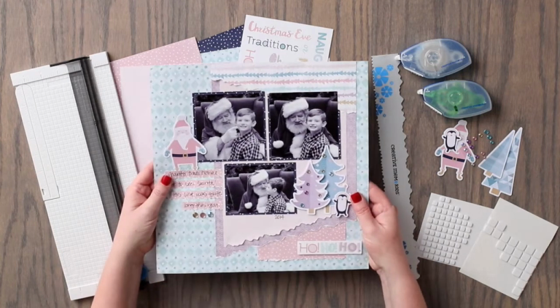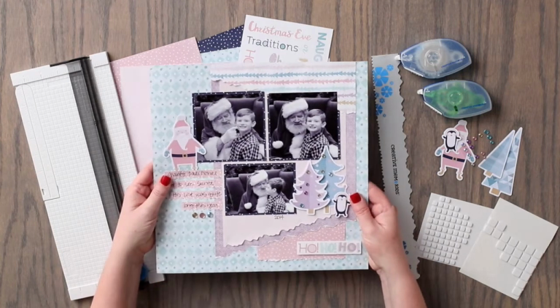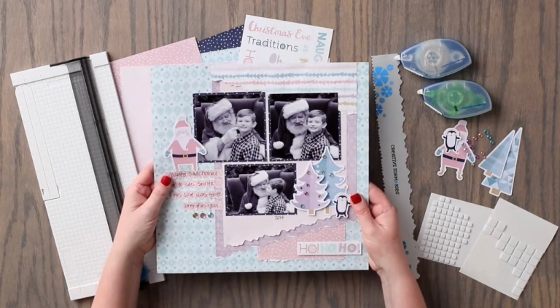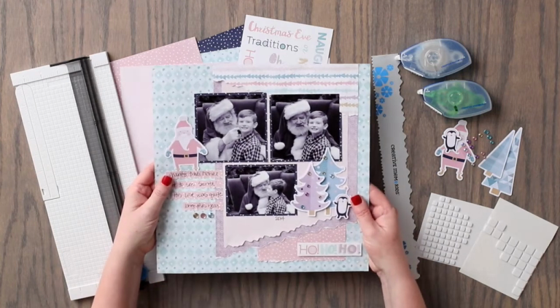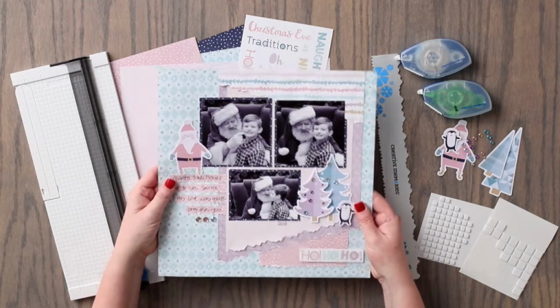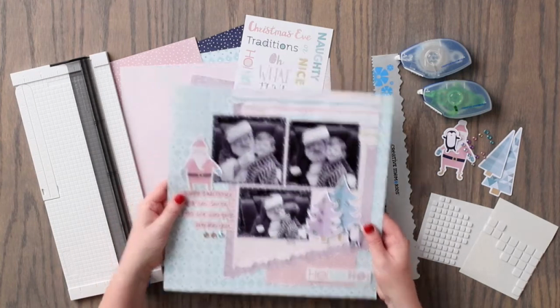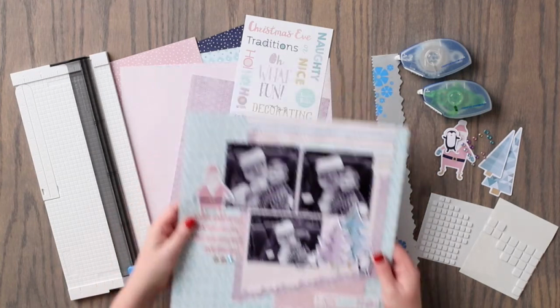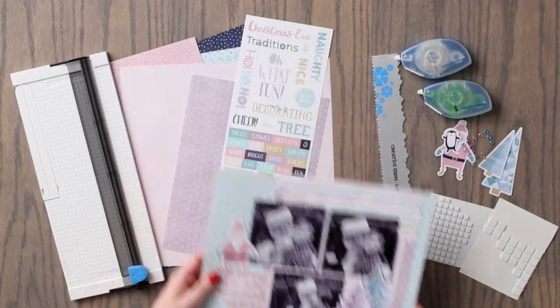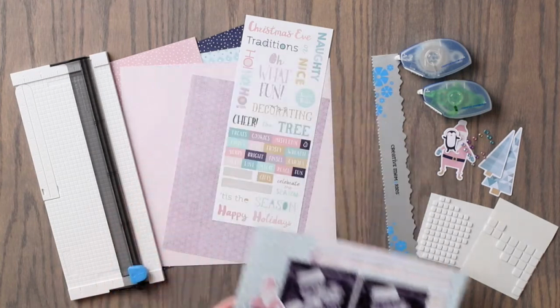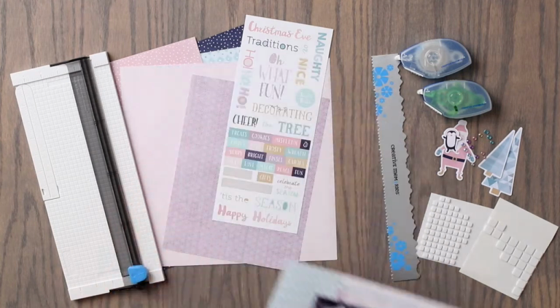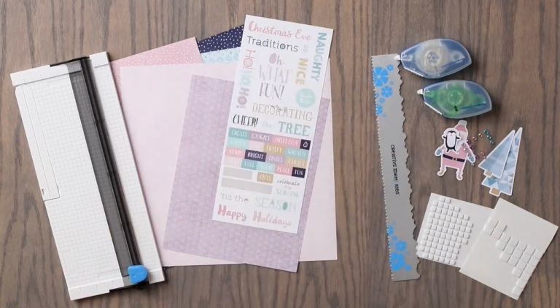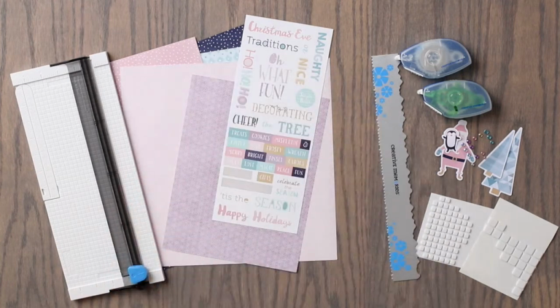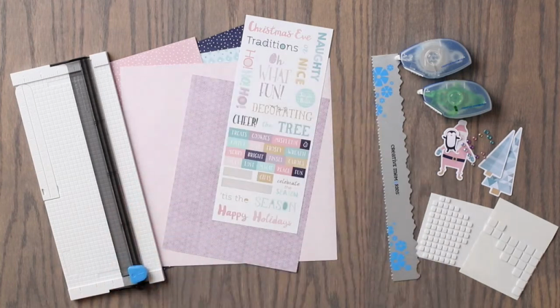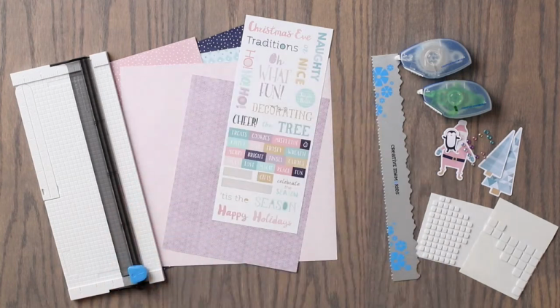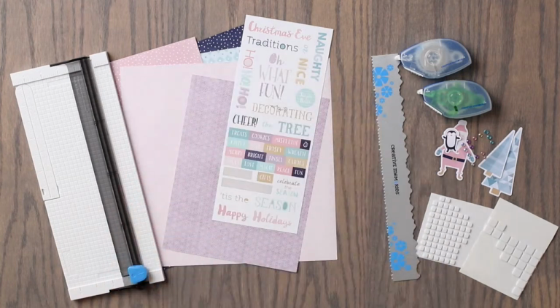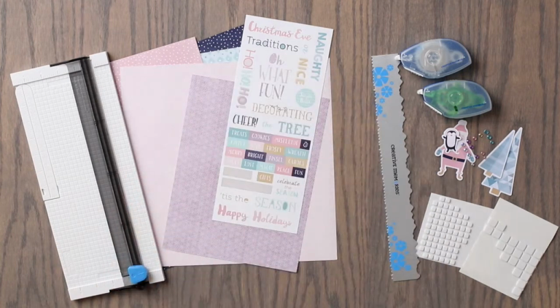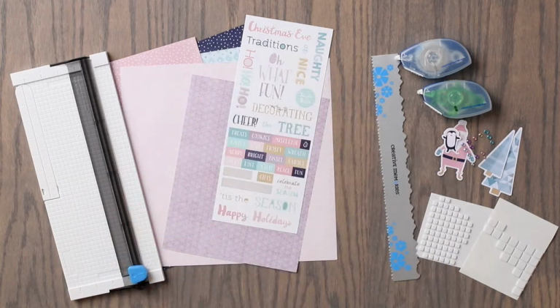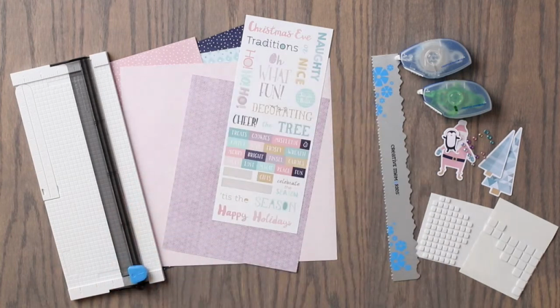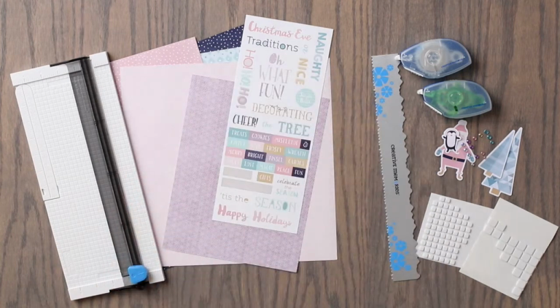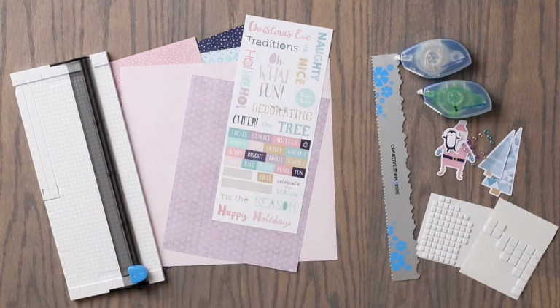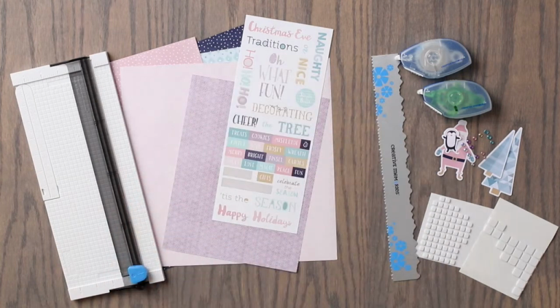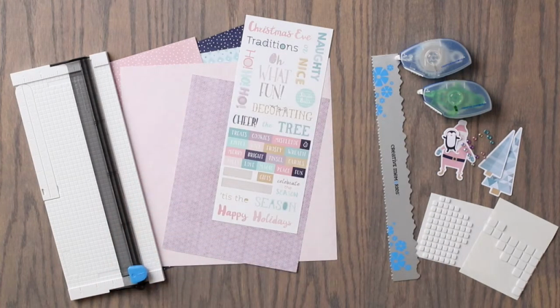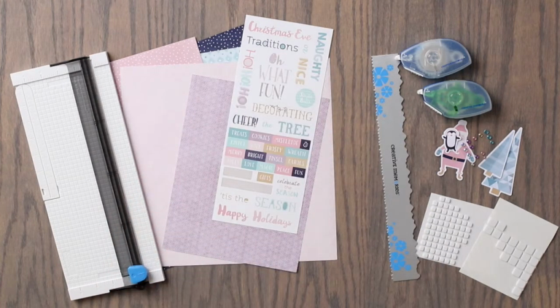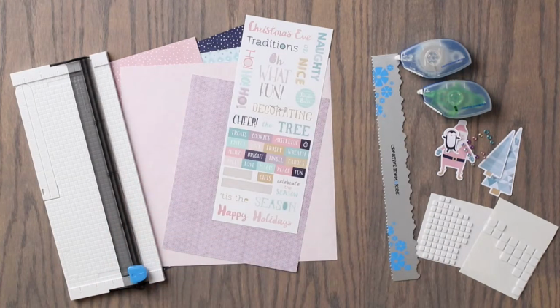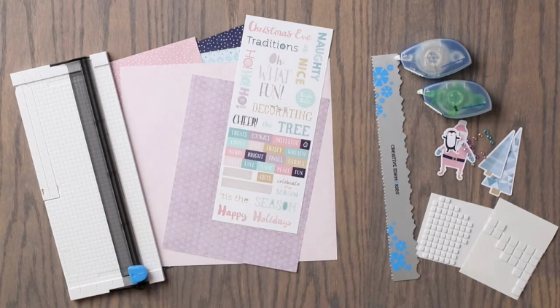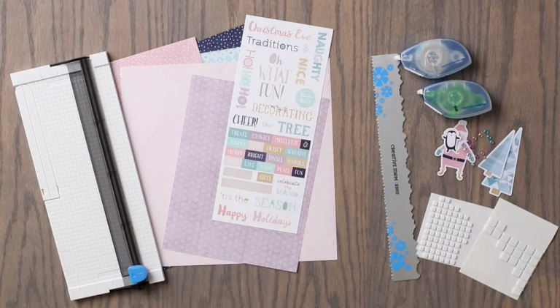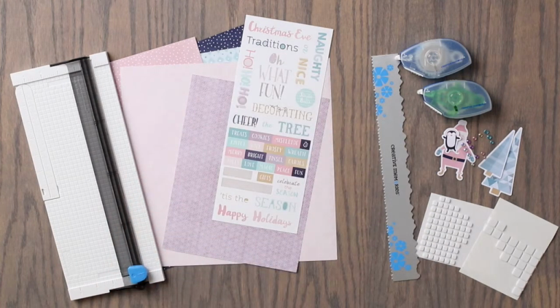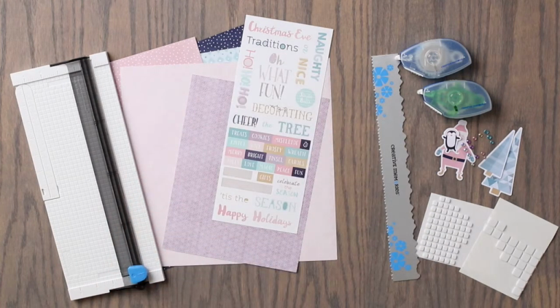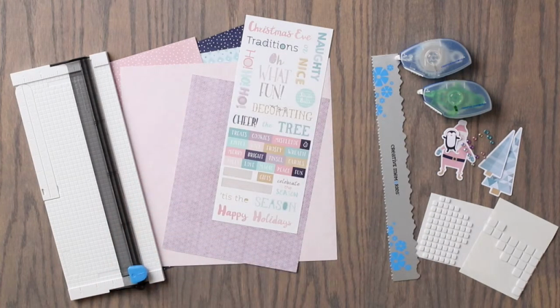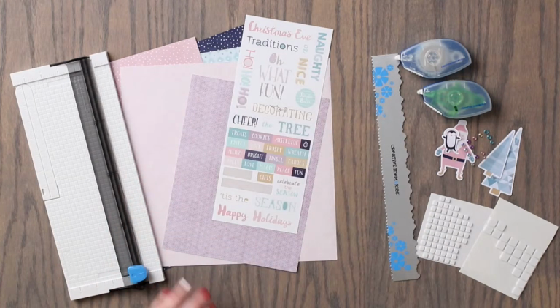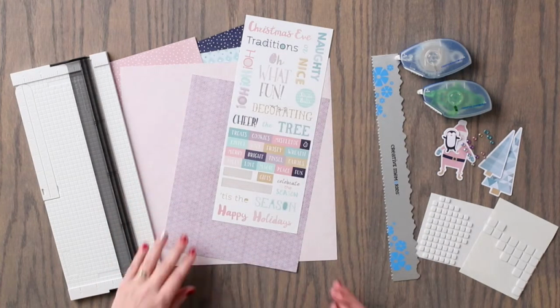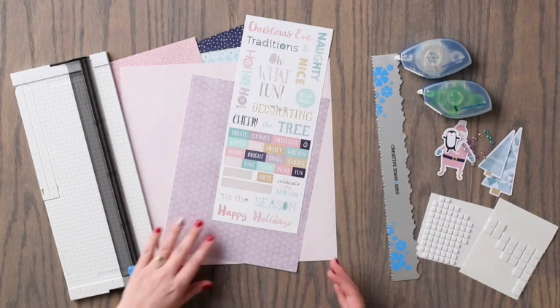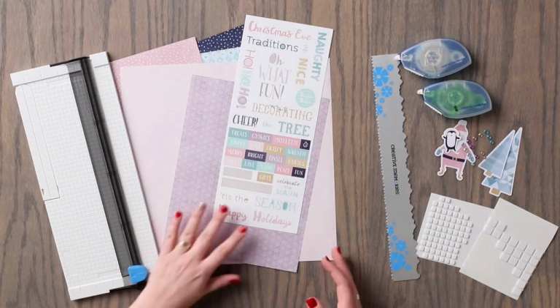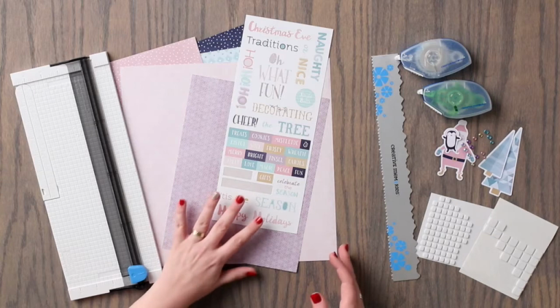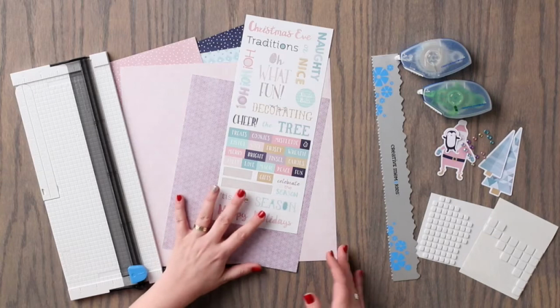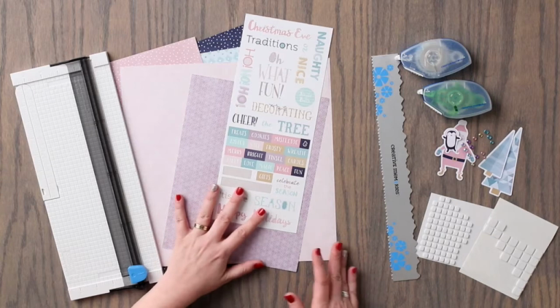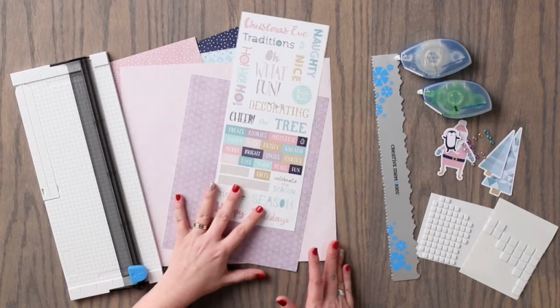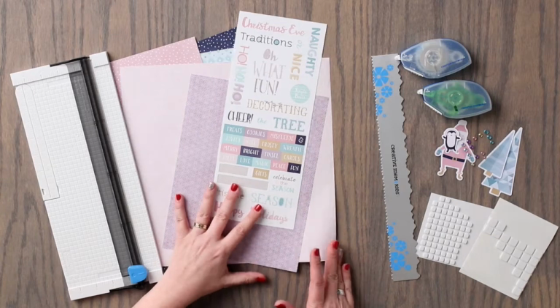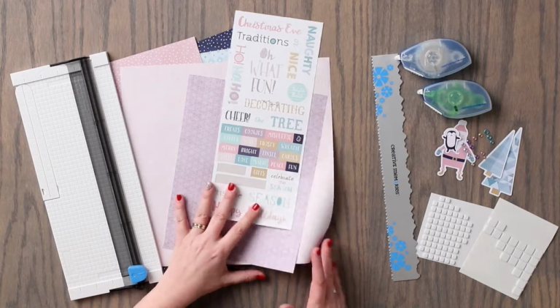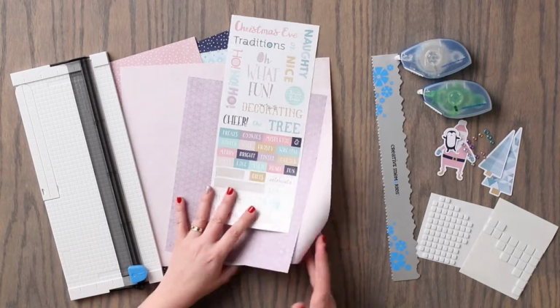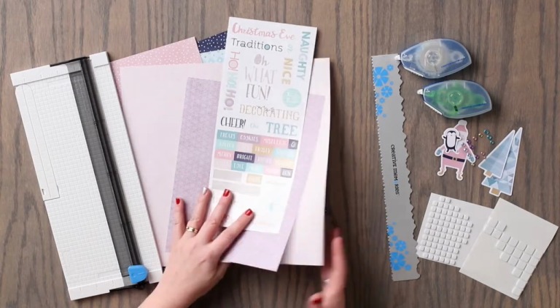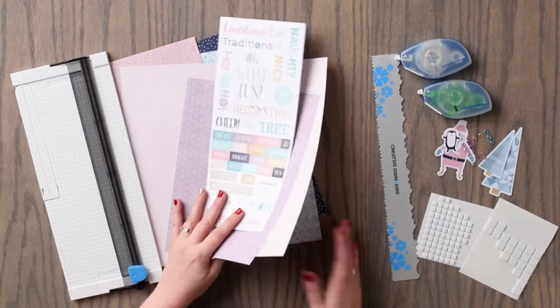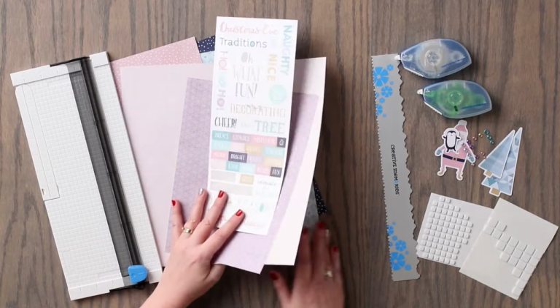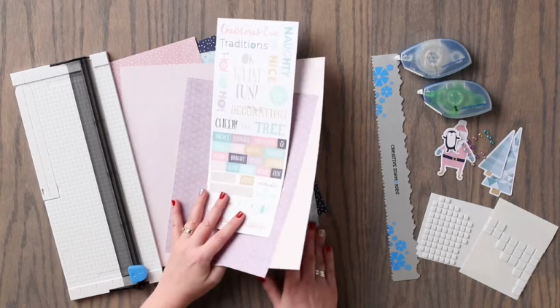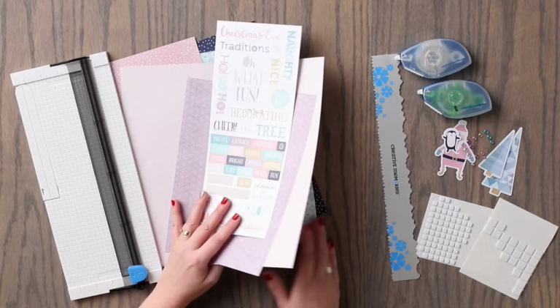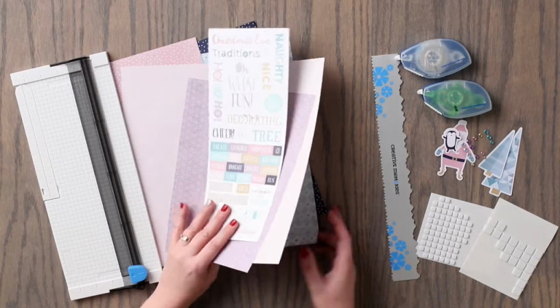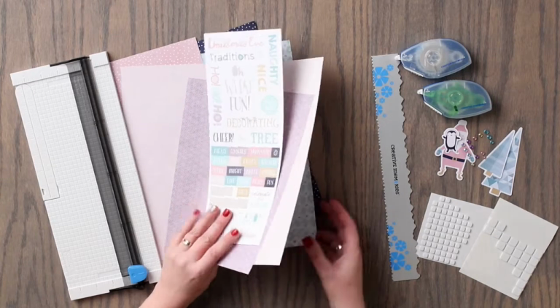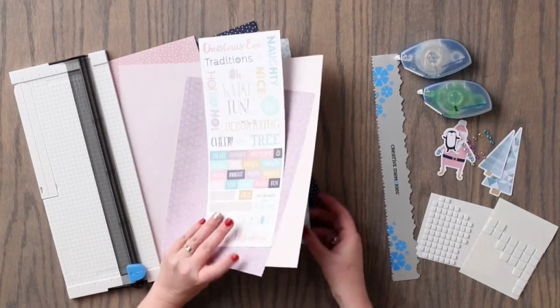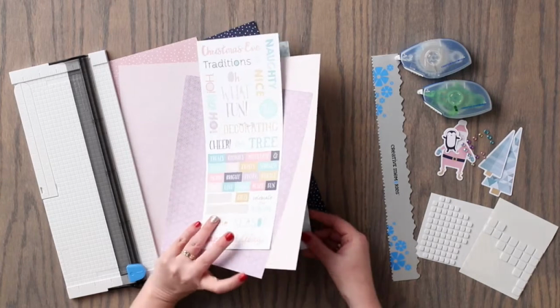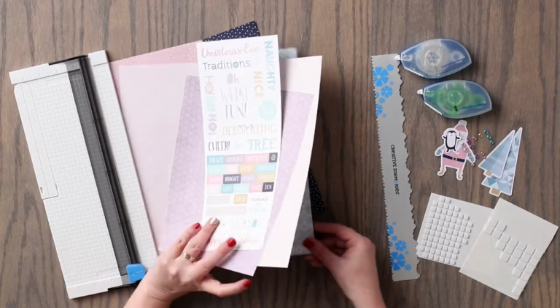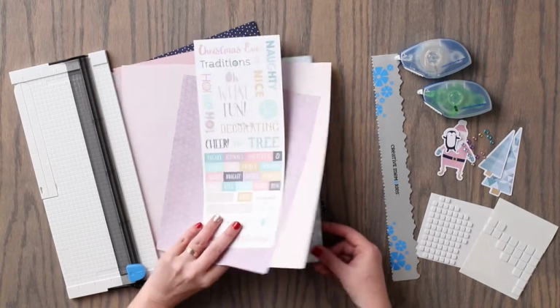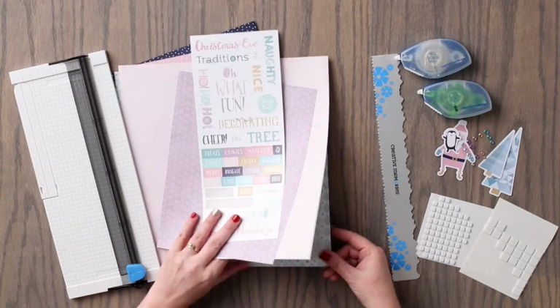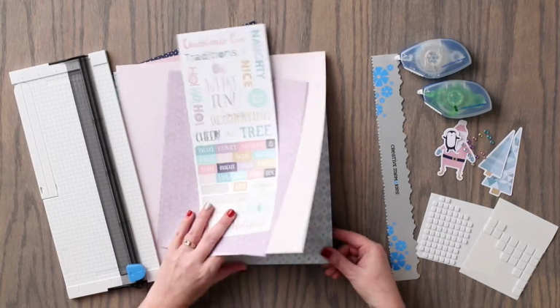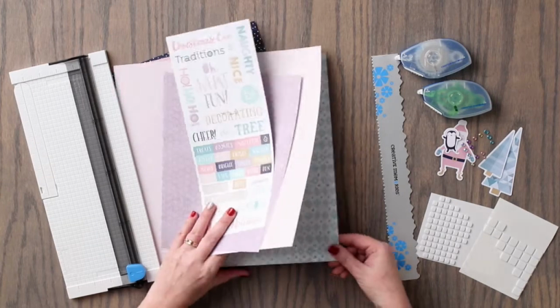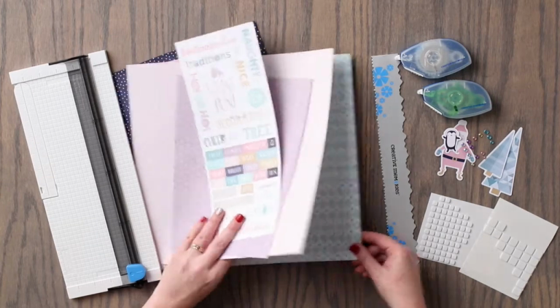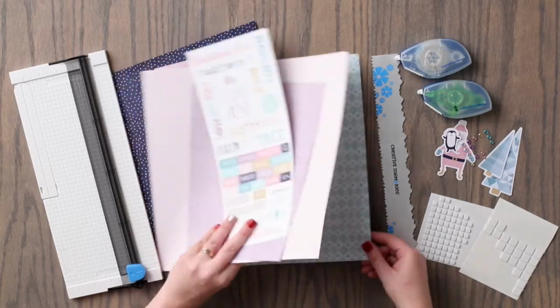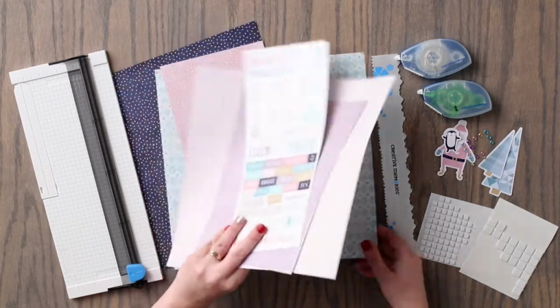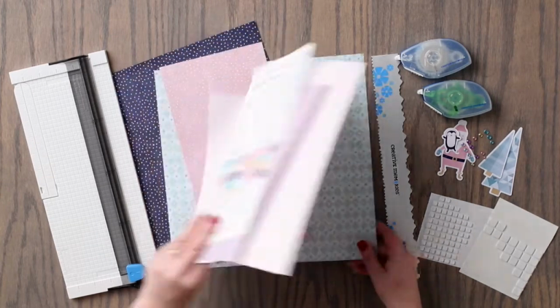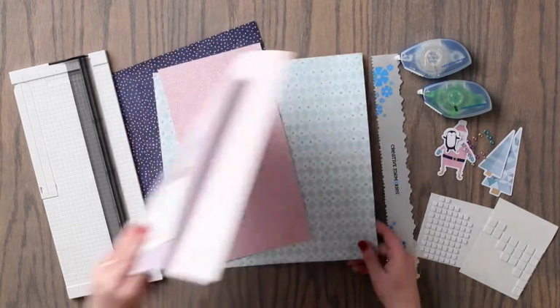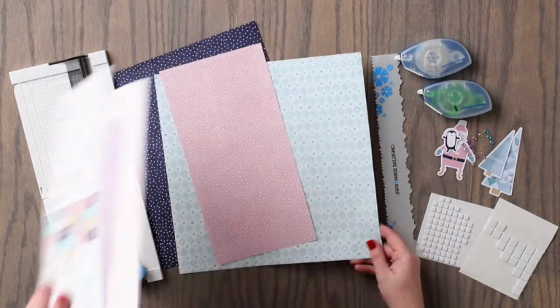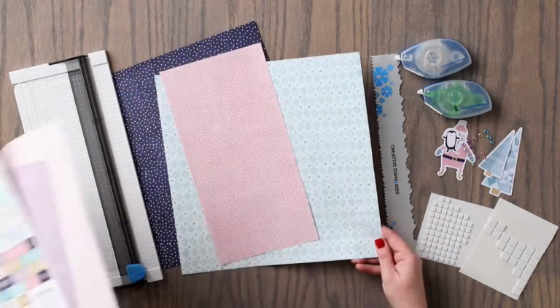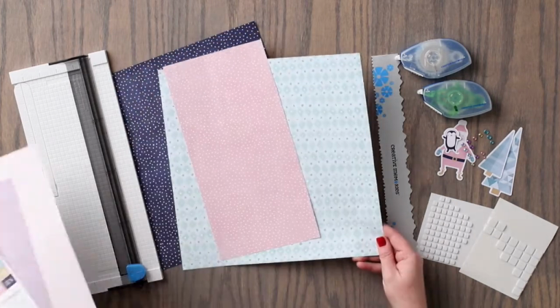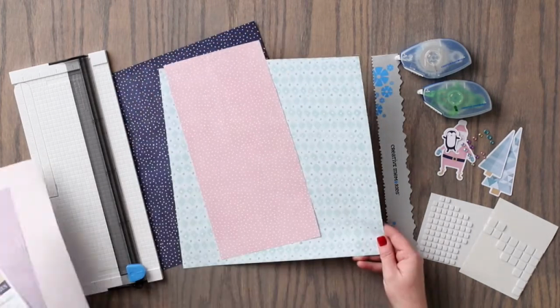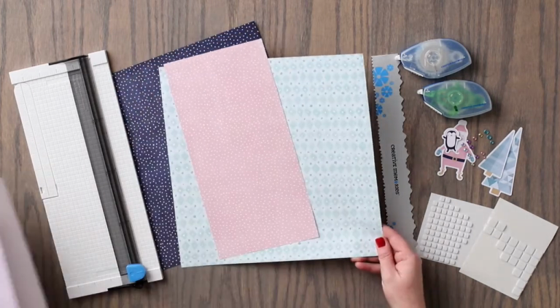You are also going to need adhesive and foam squares along with your 12 inch trimmer.